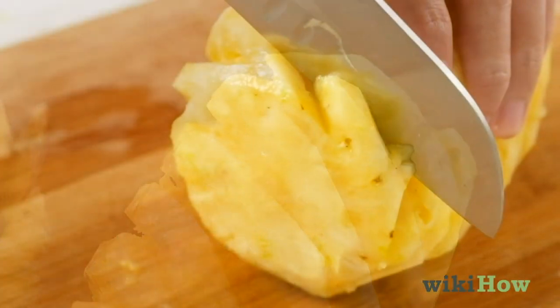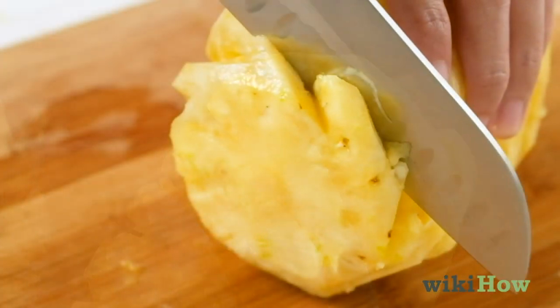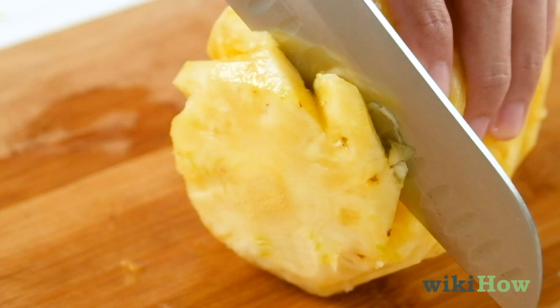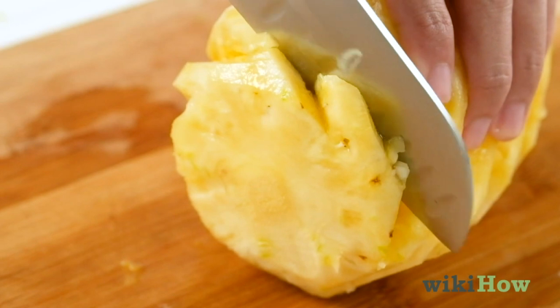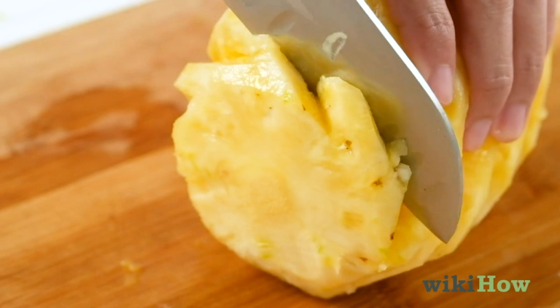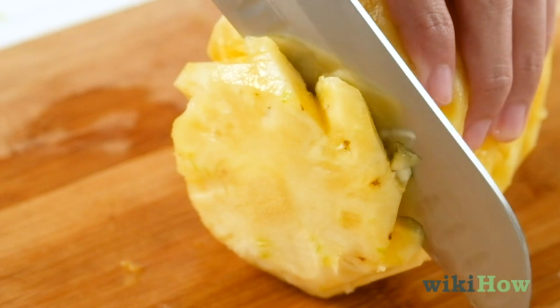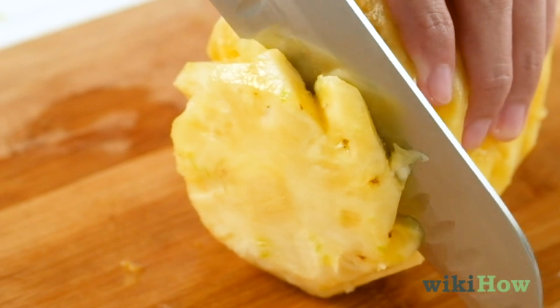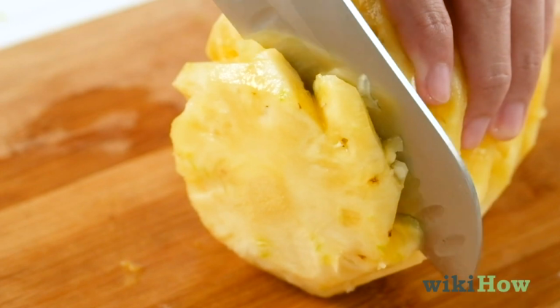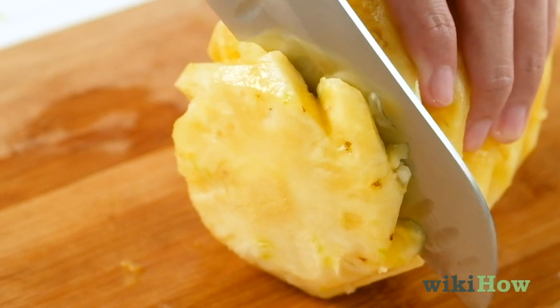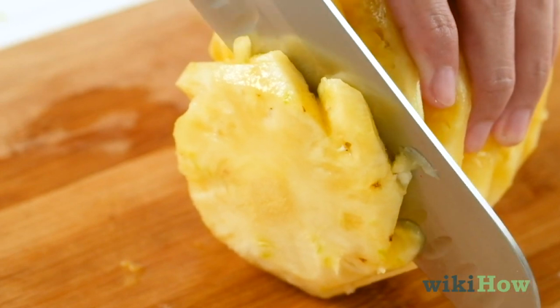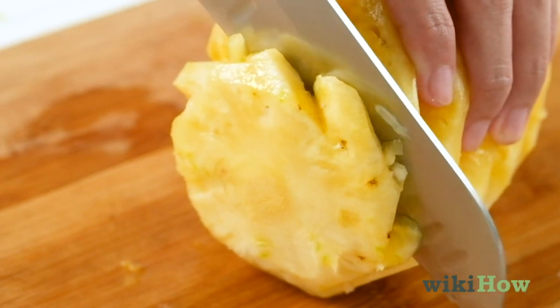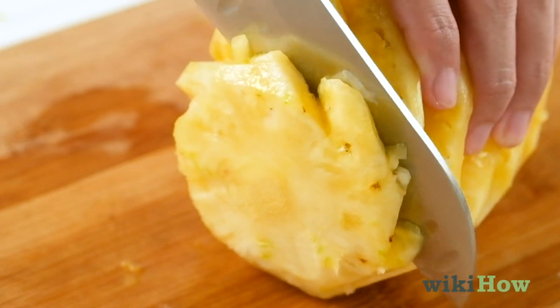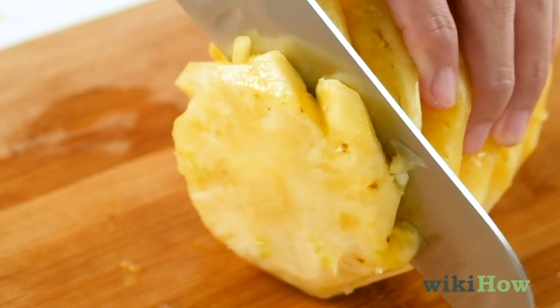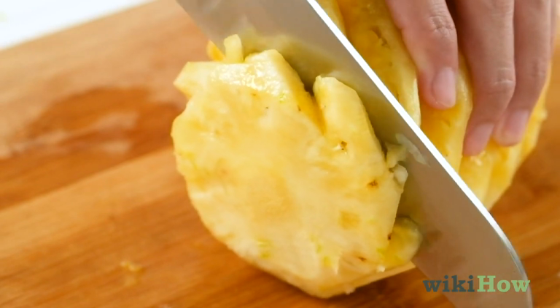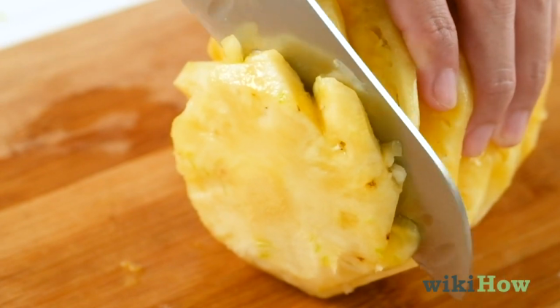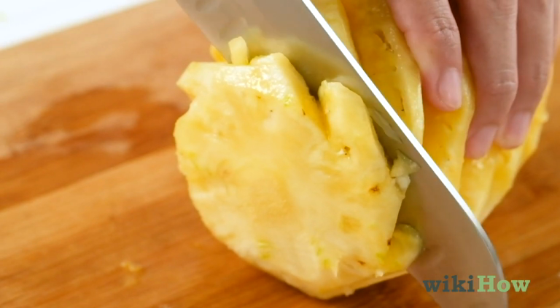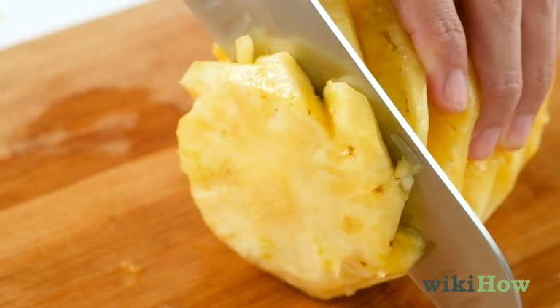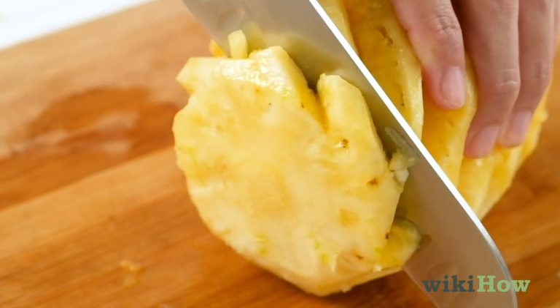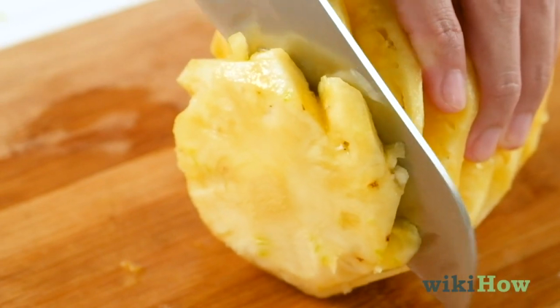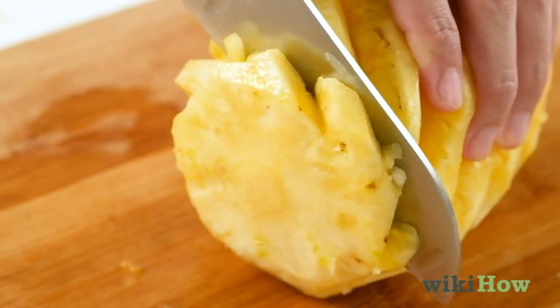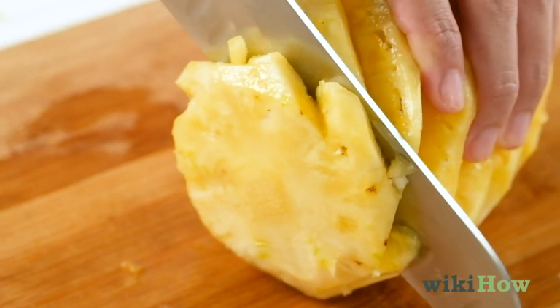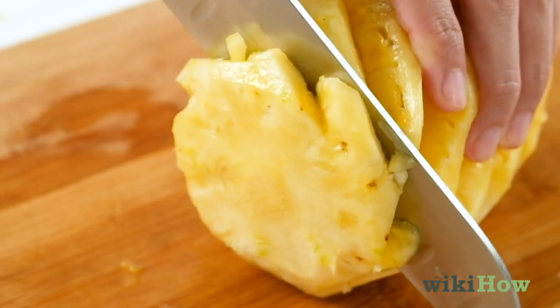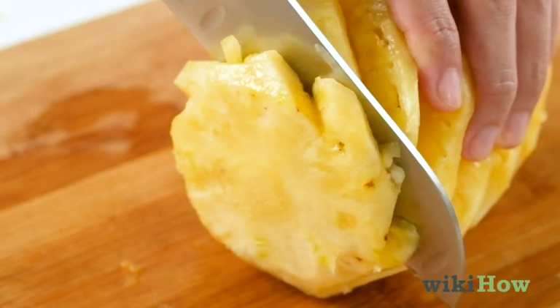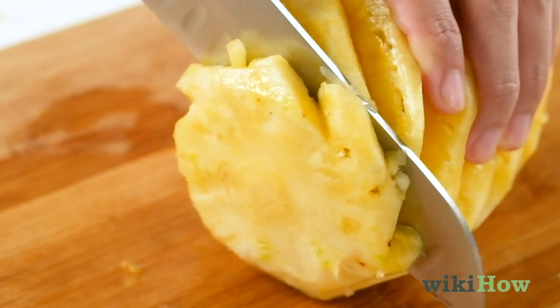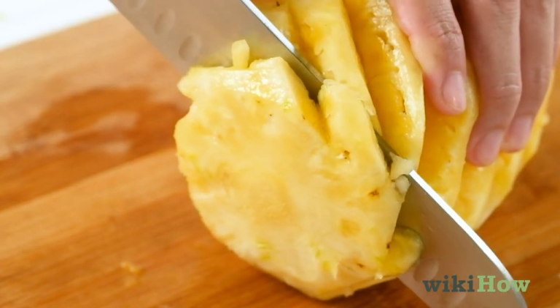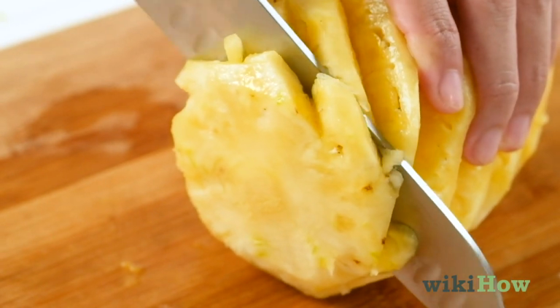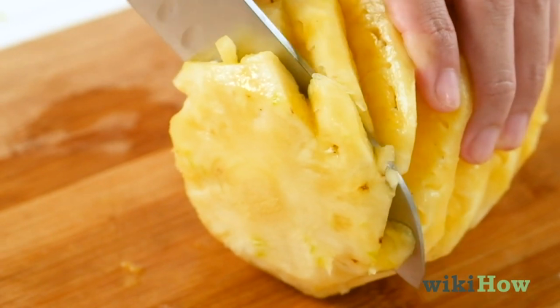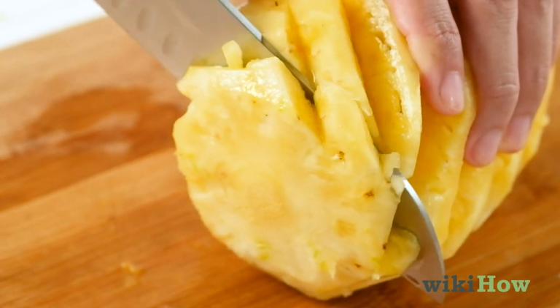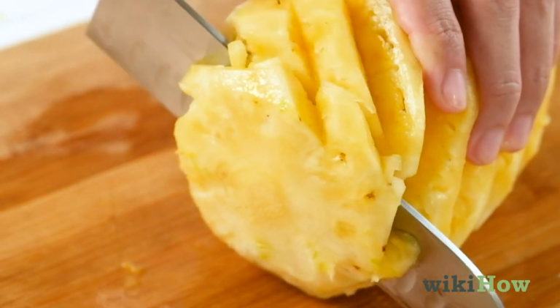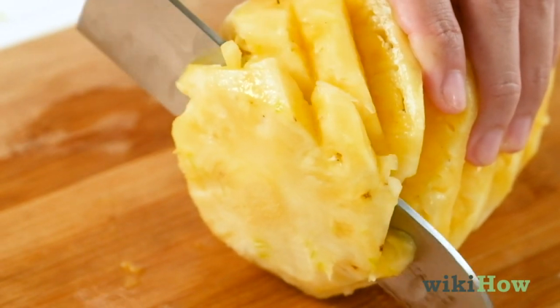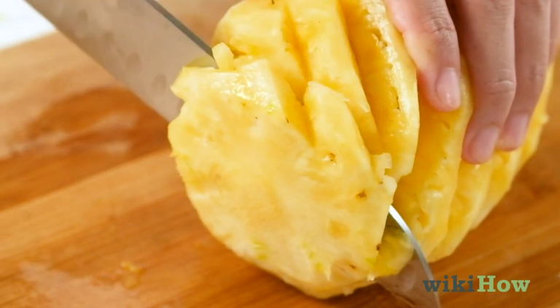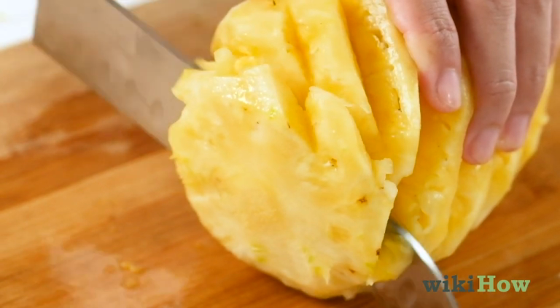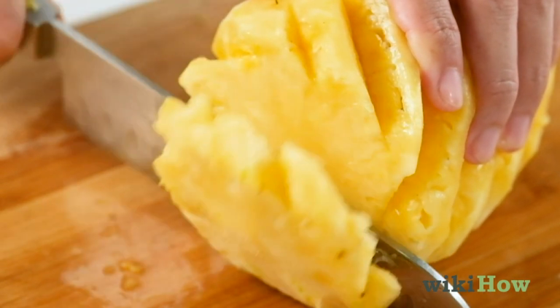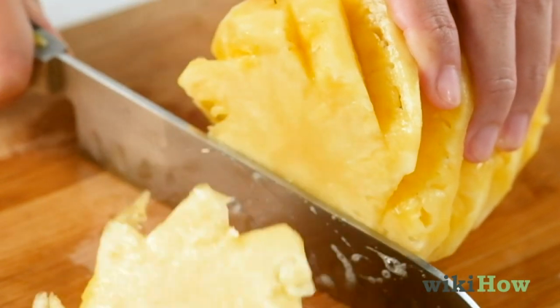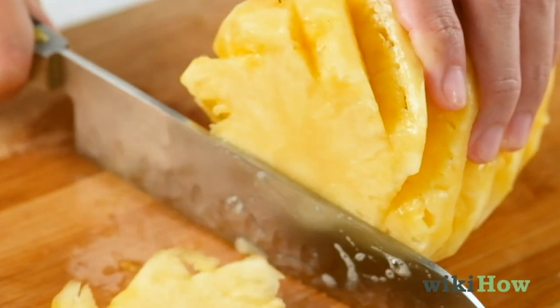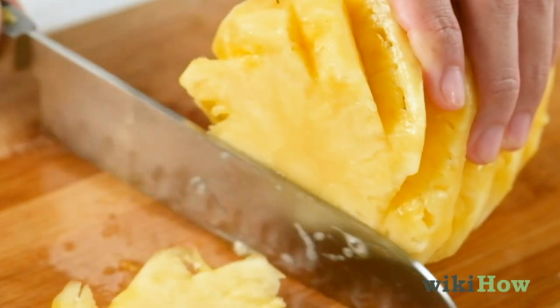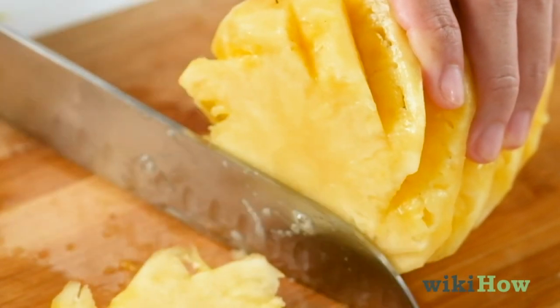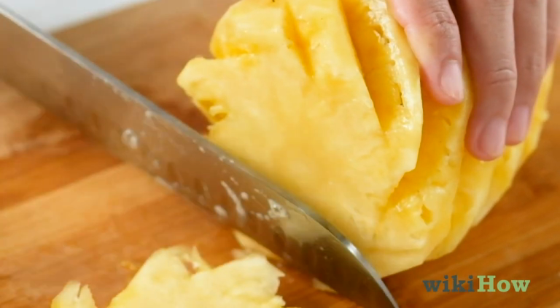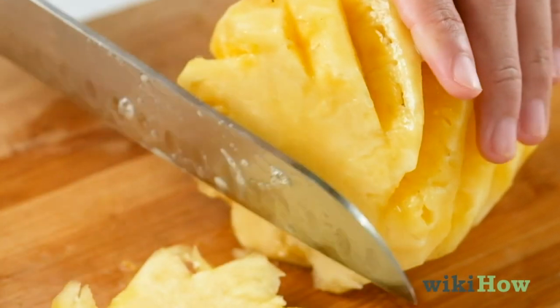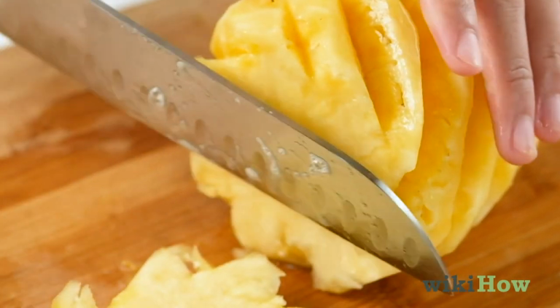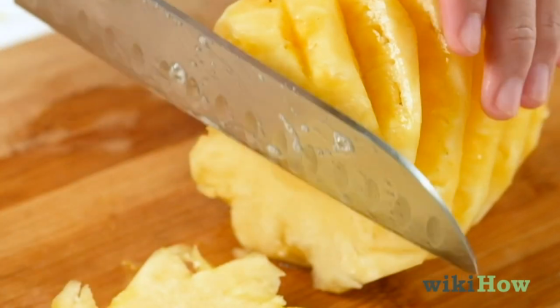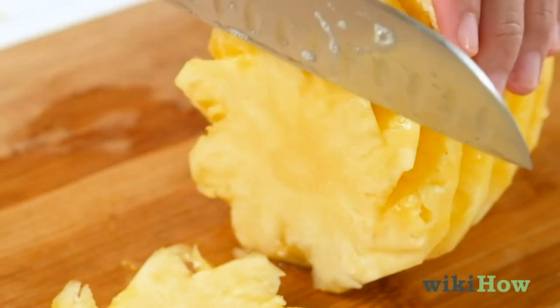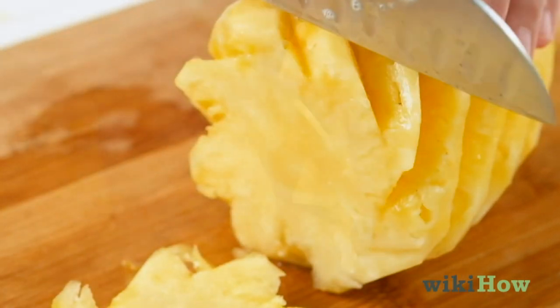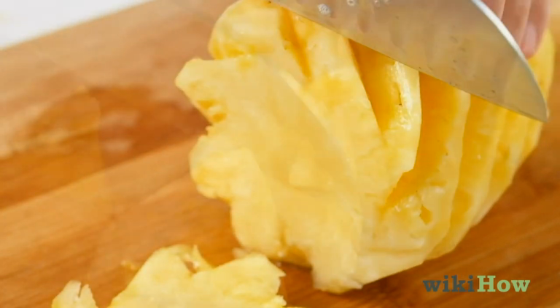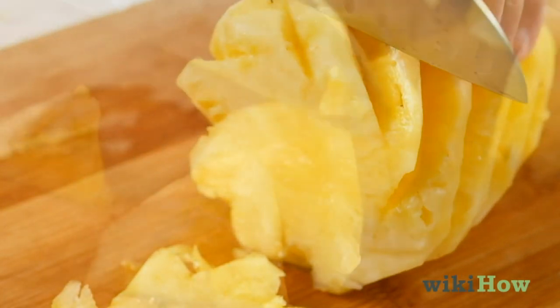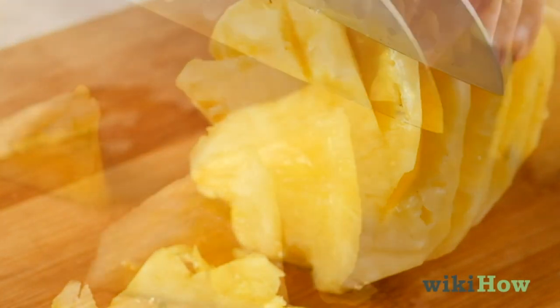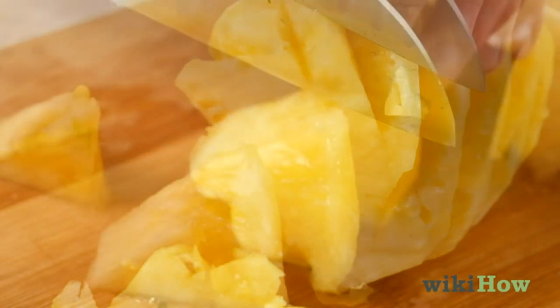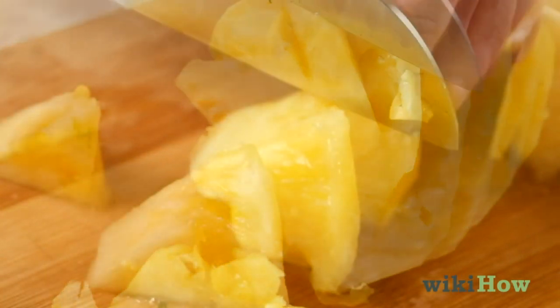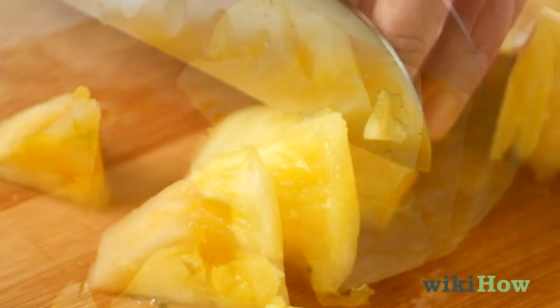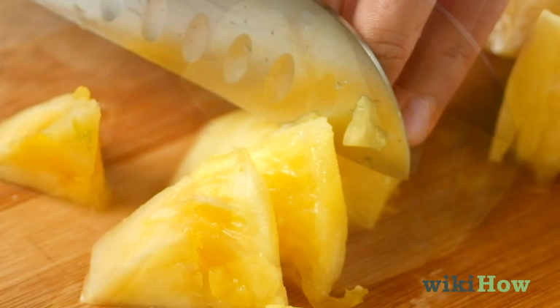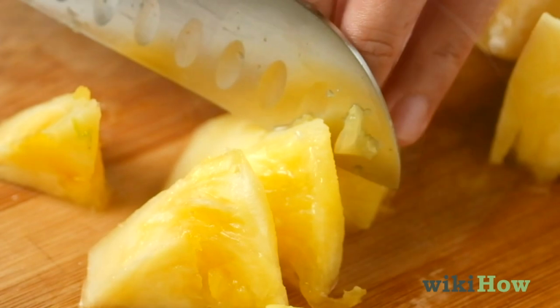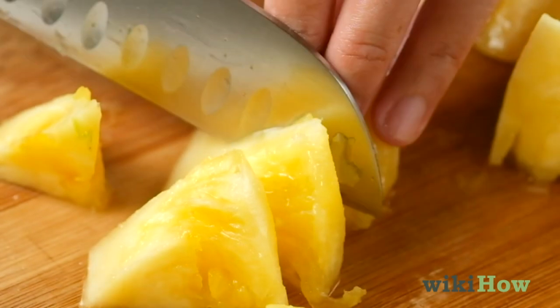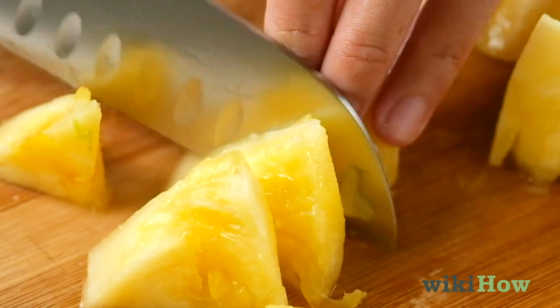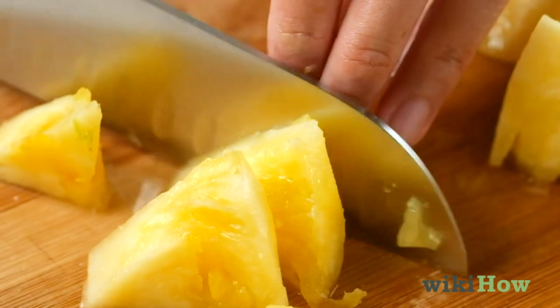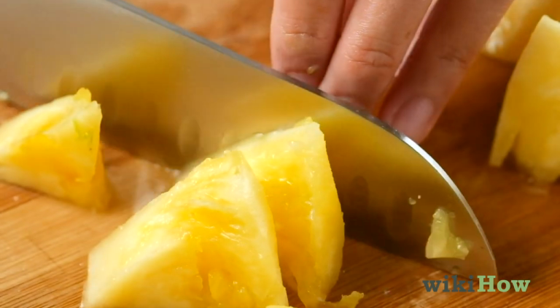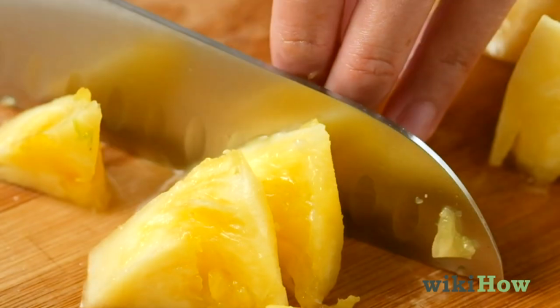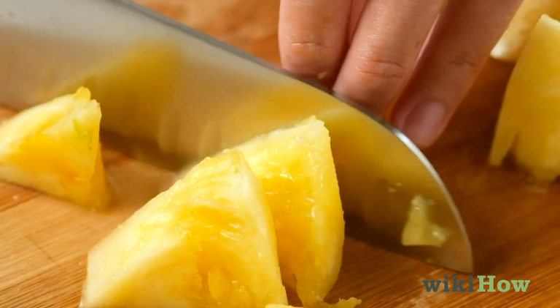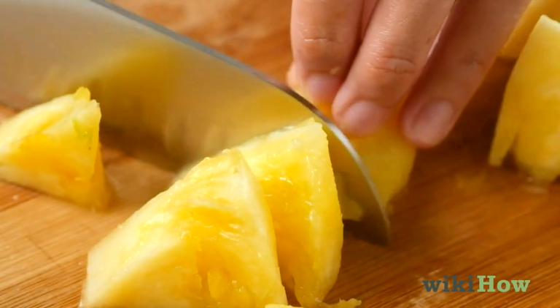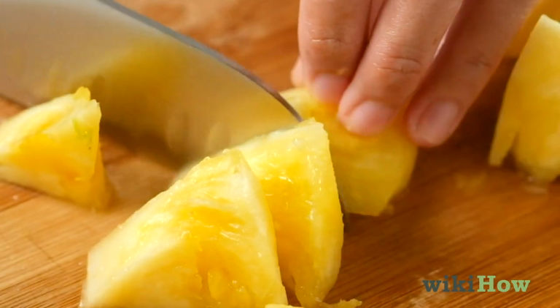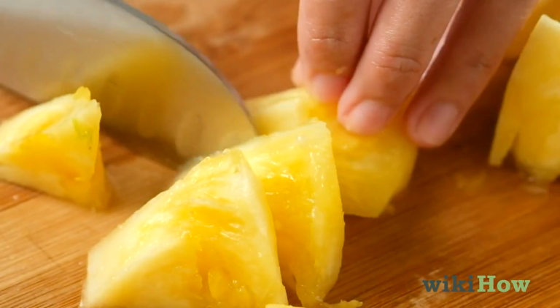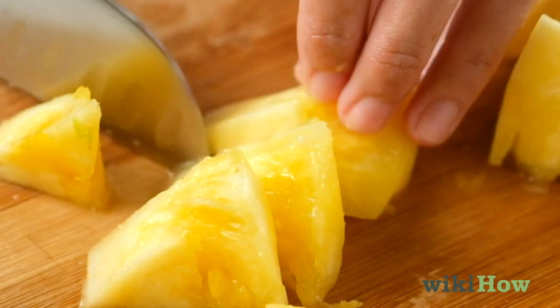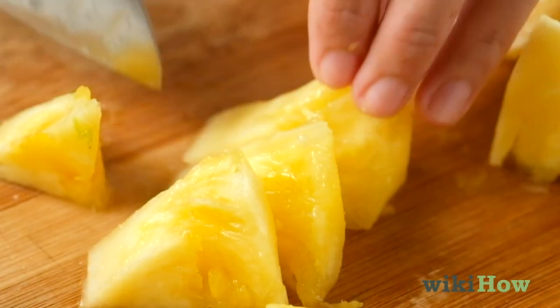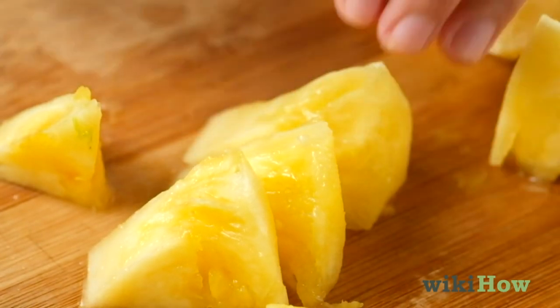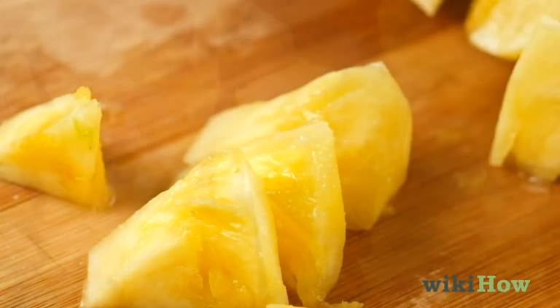Finally, lay the pineapple on its side again and slice it into thin circles or chunks, whichever you prefer.